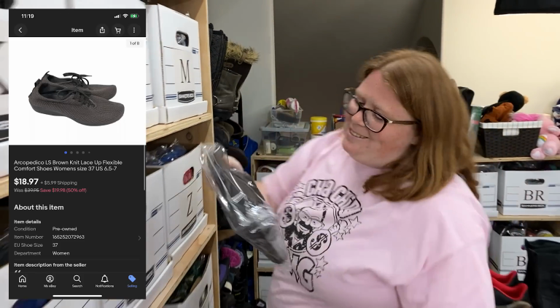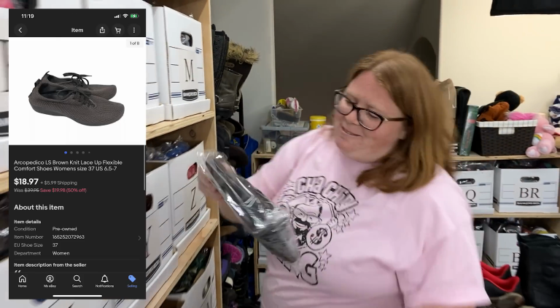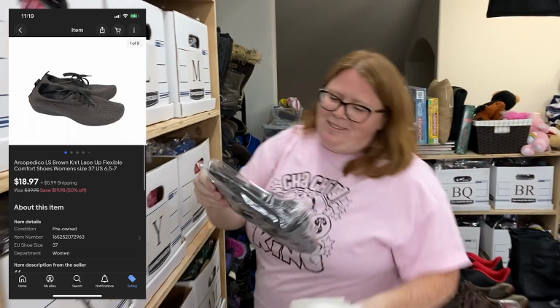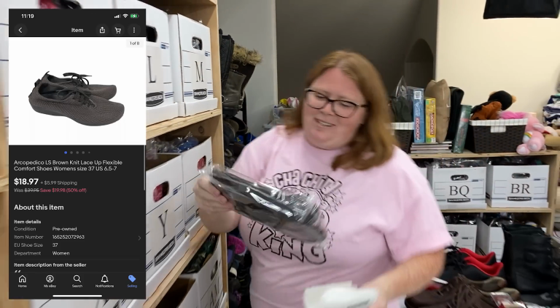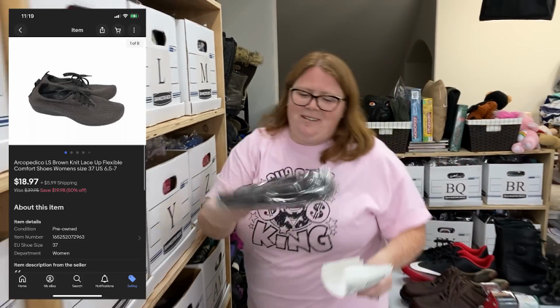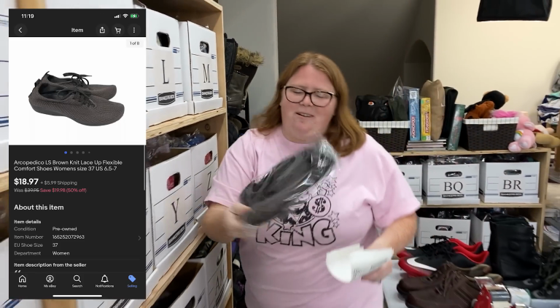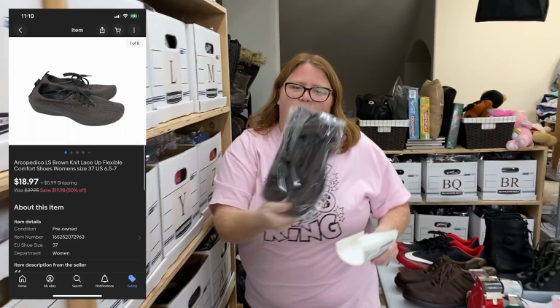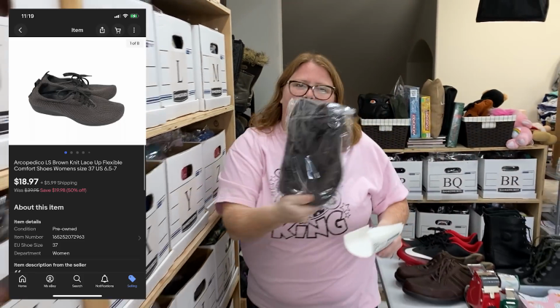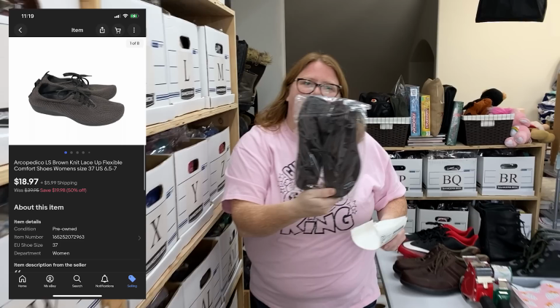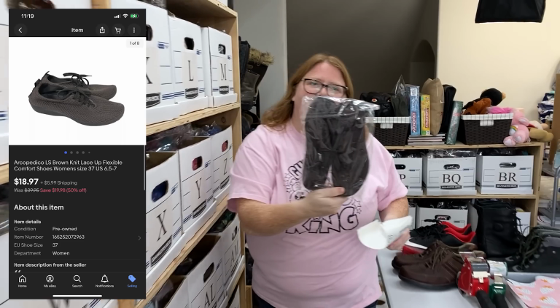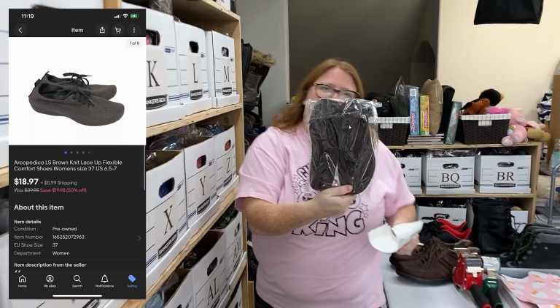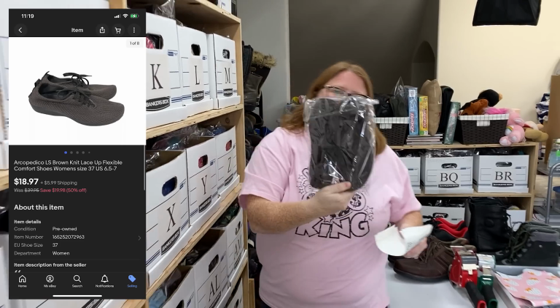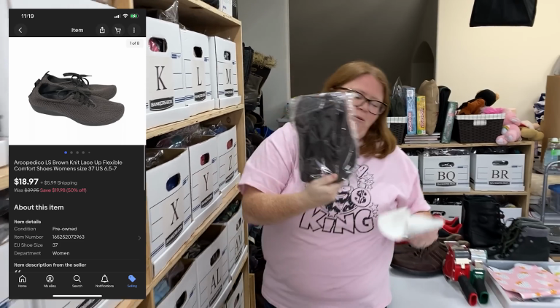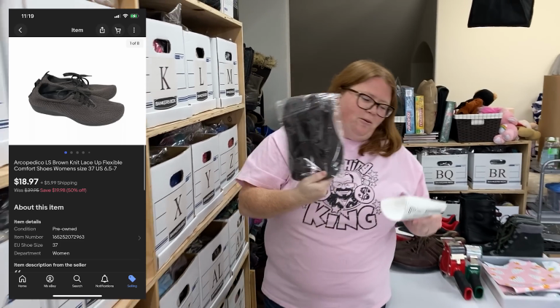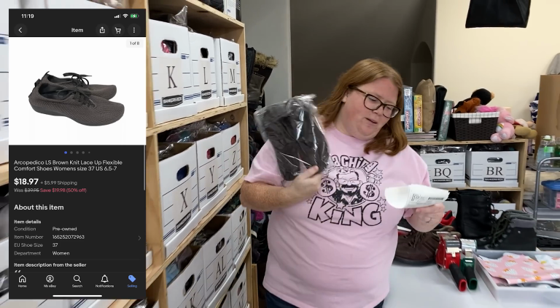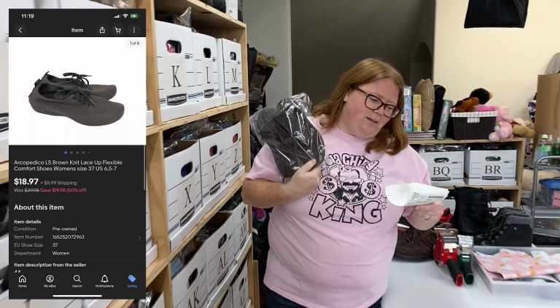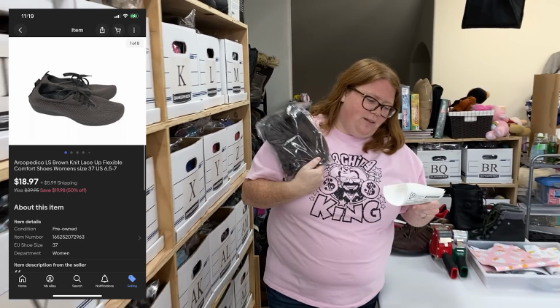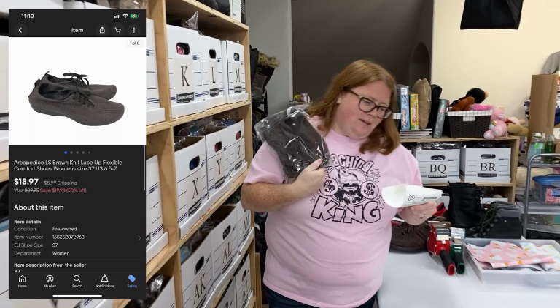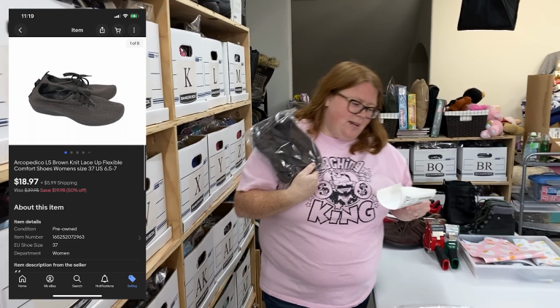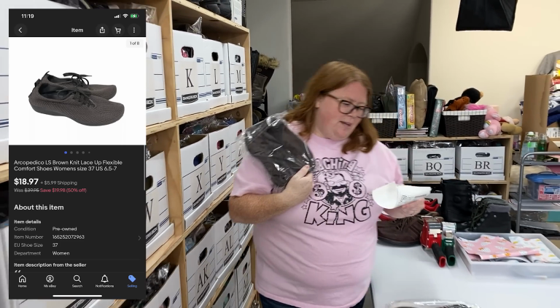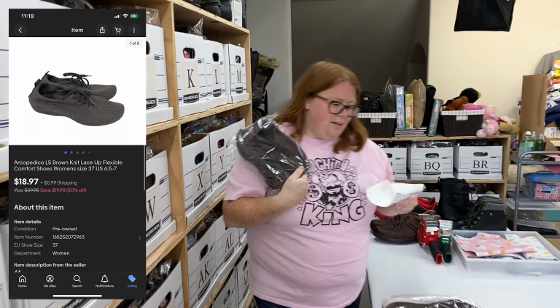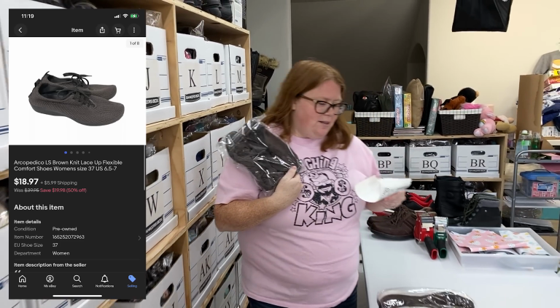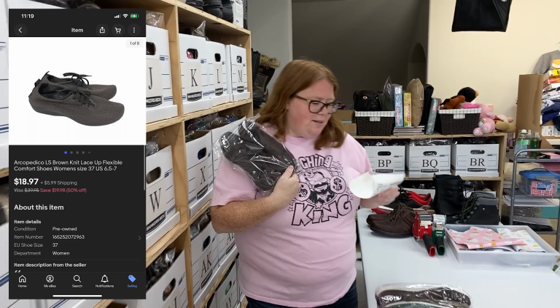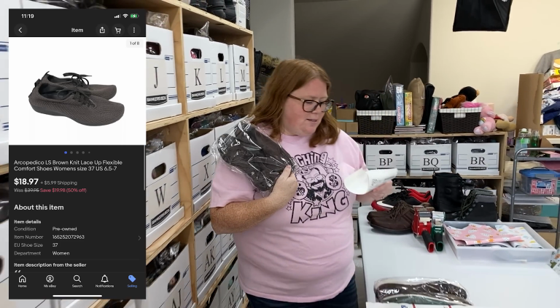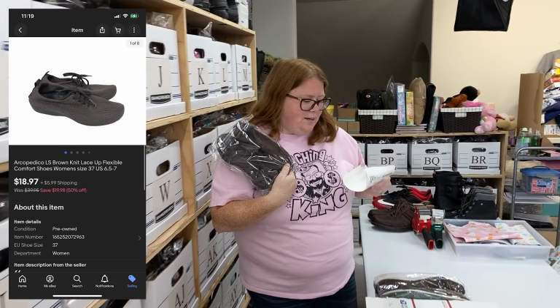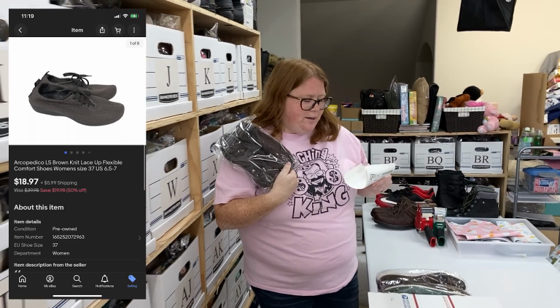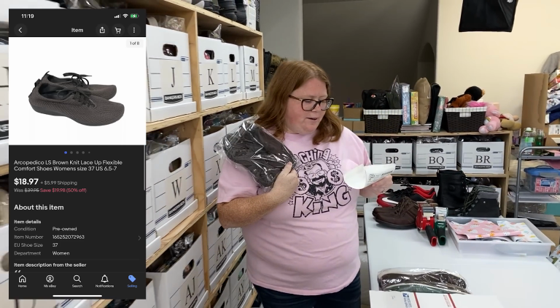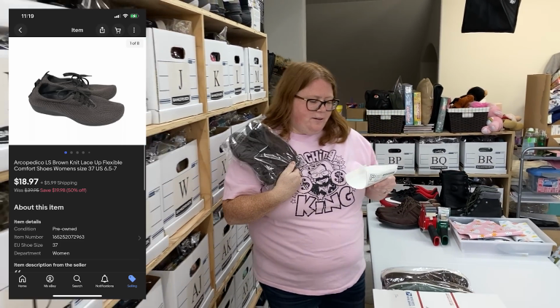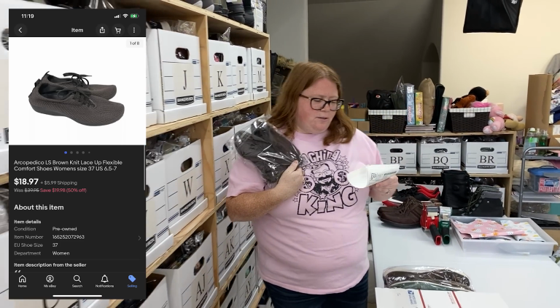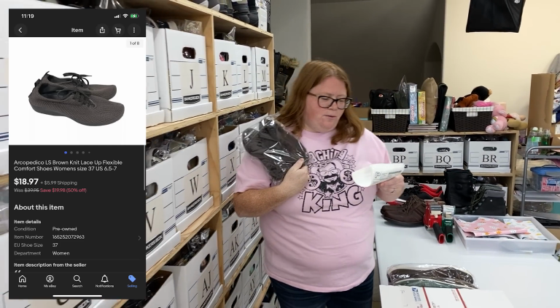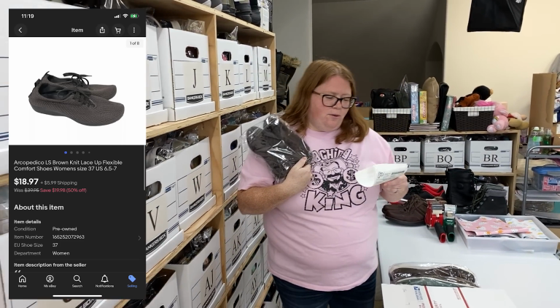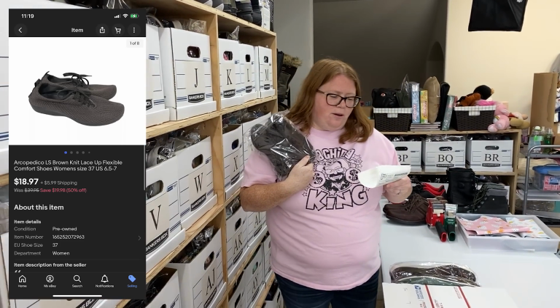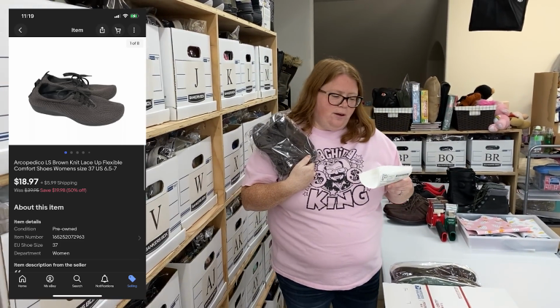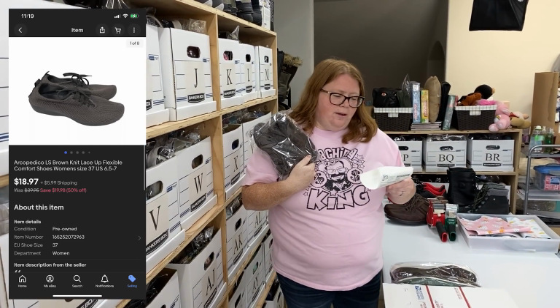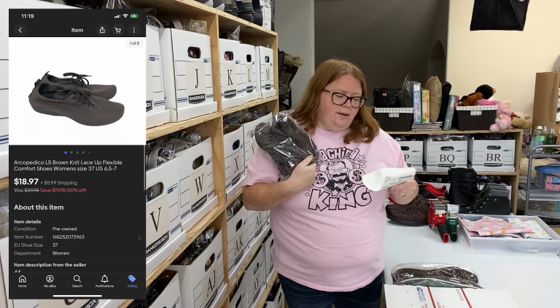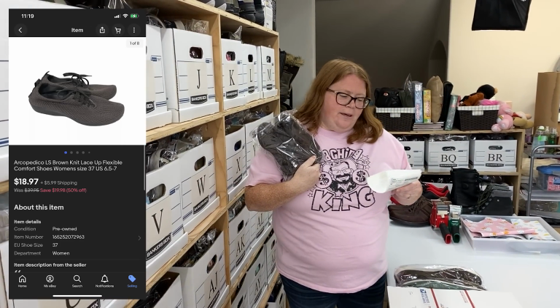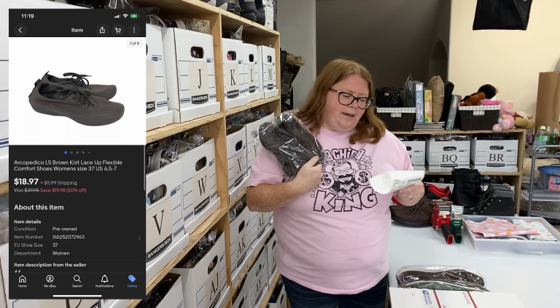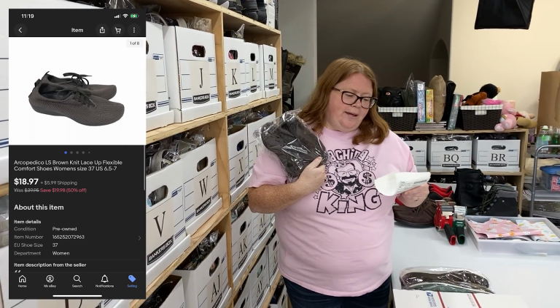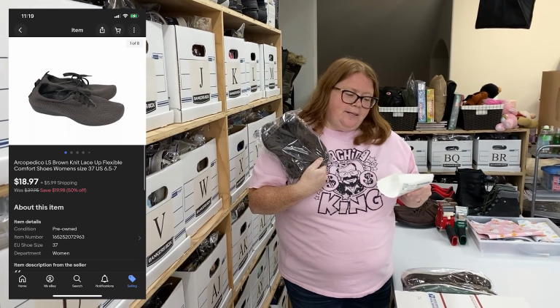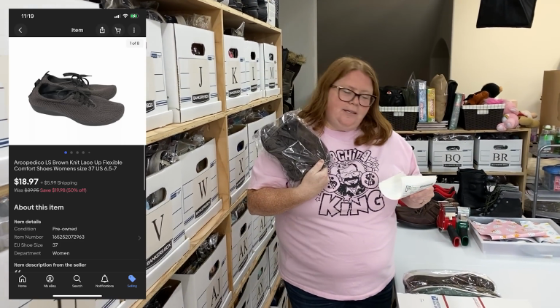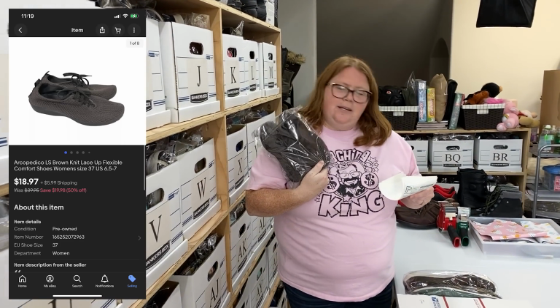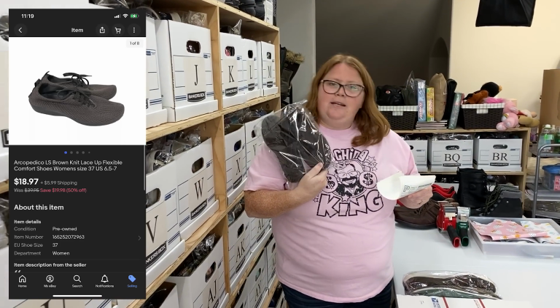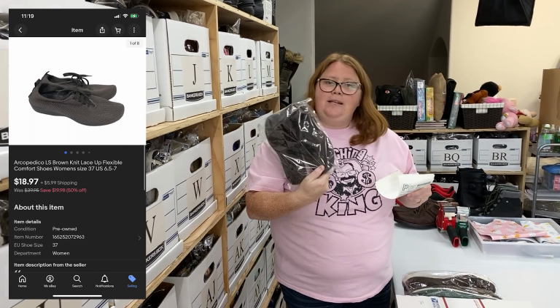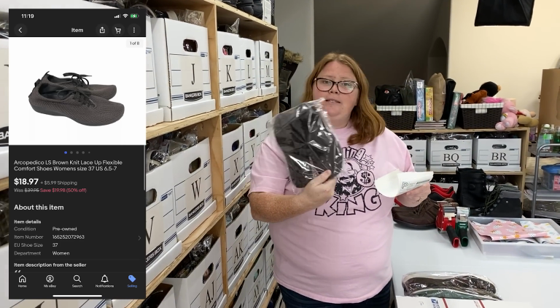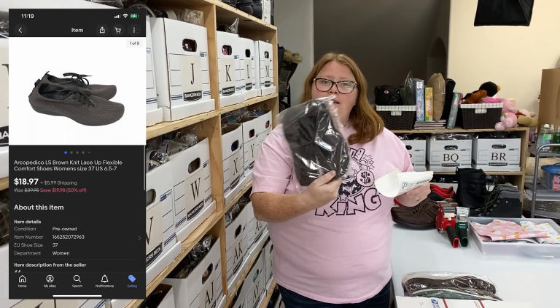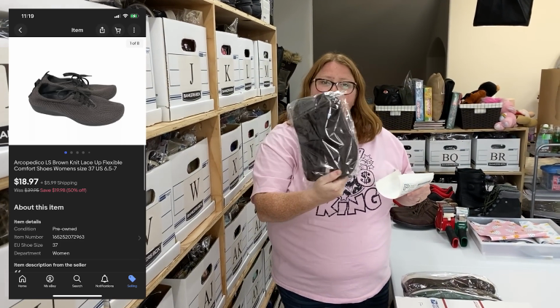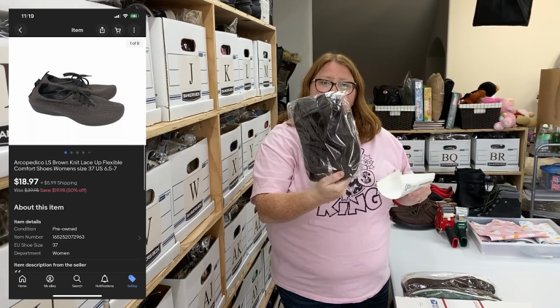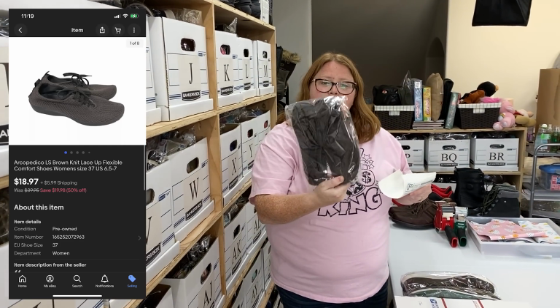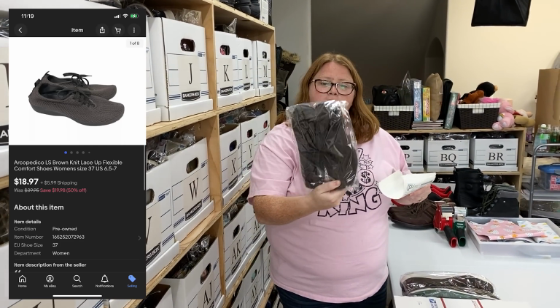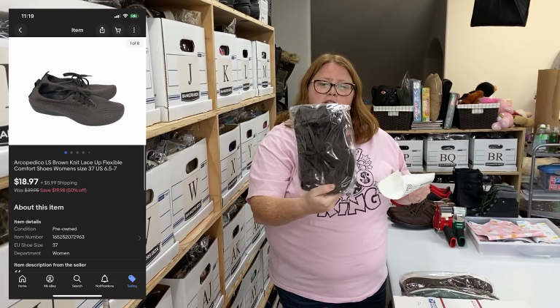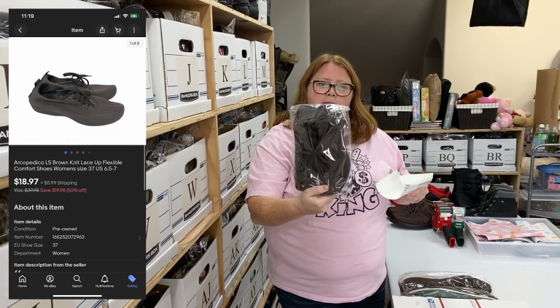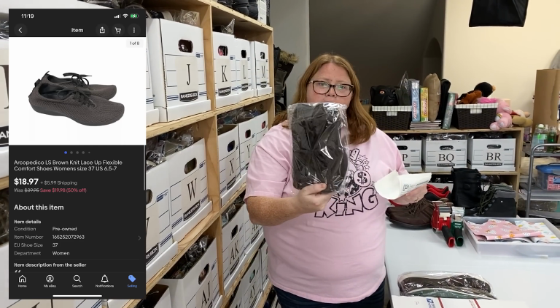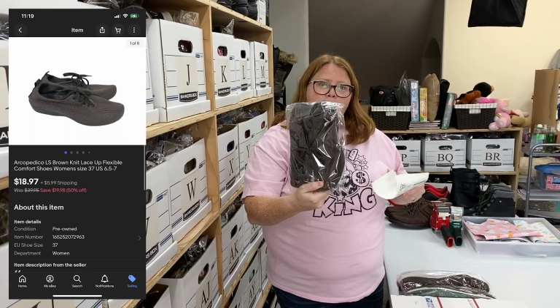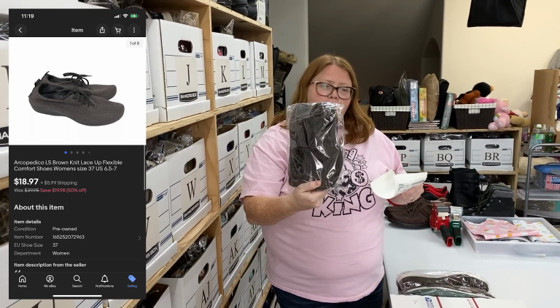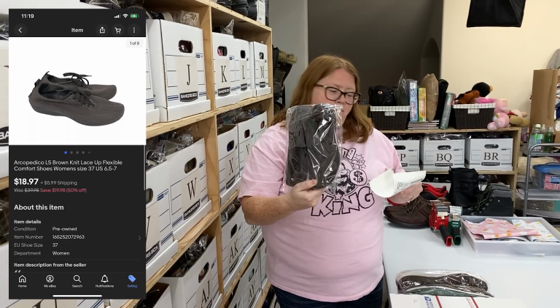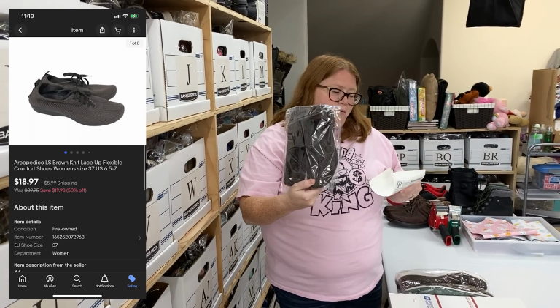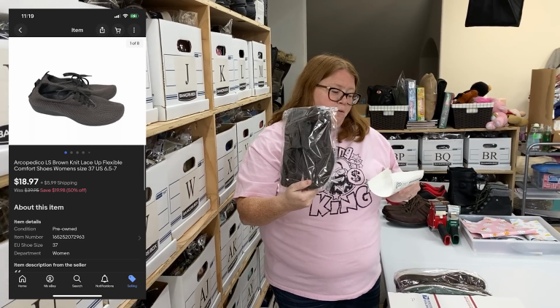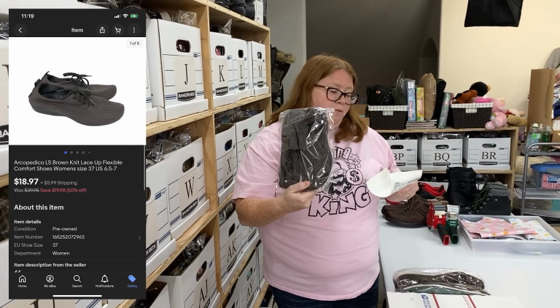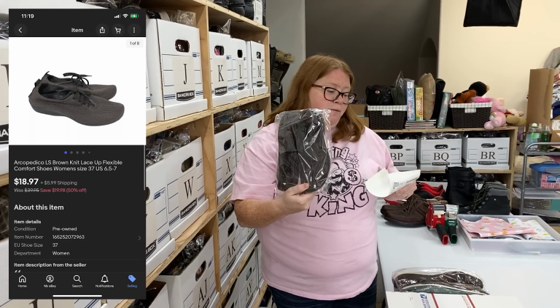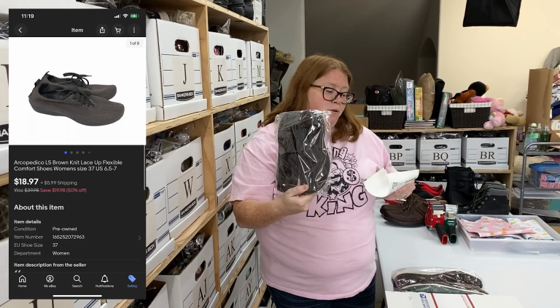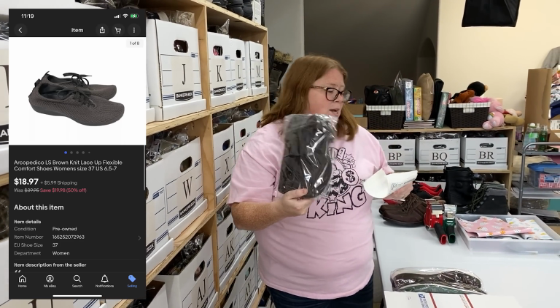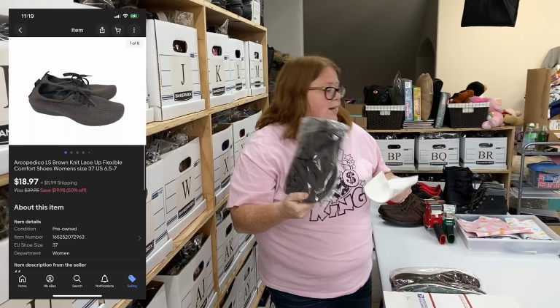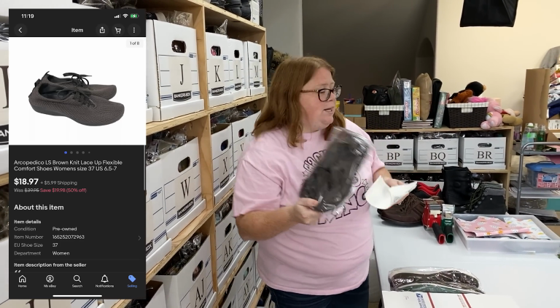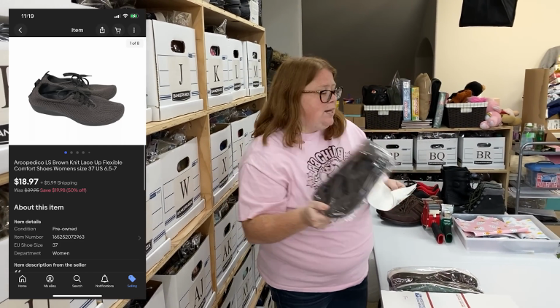GoPedico knit sneakers, sold for $18.97 plus shipping, bought for $4.99.